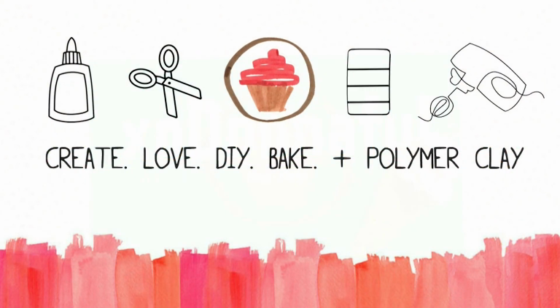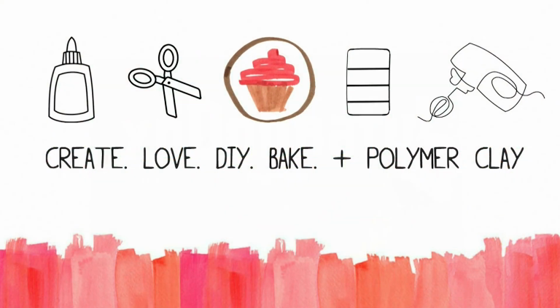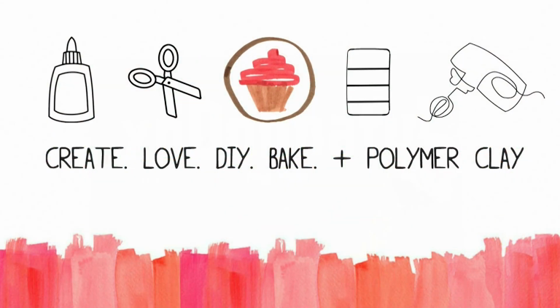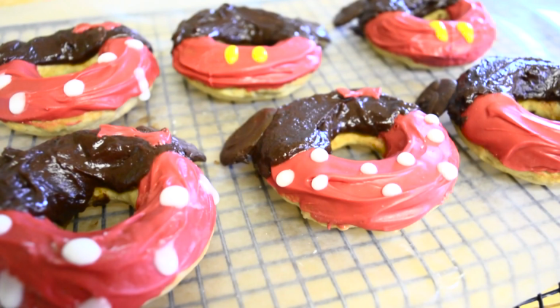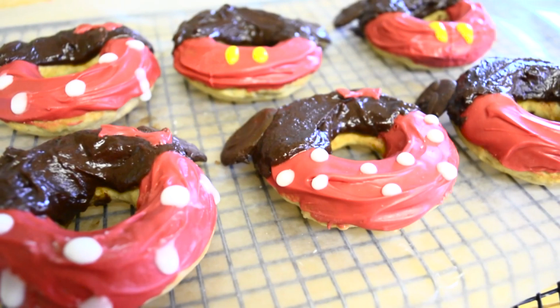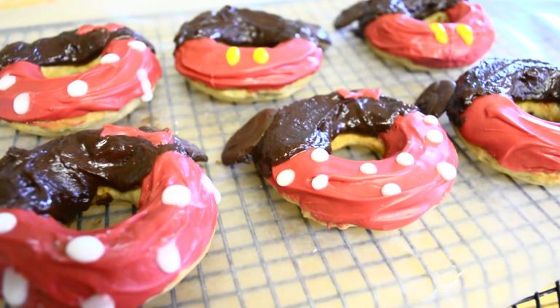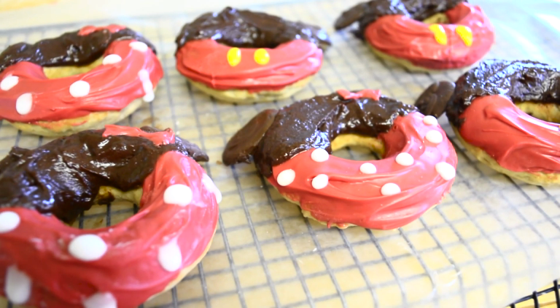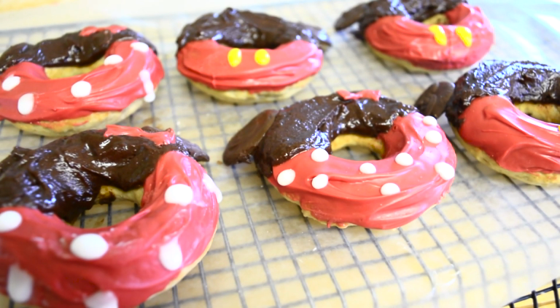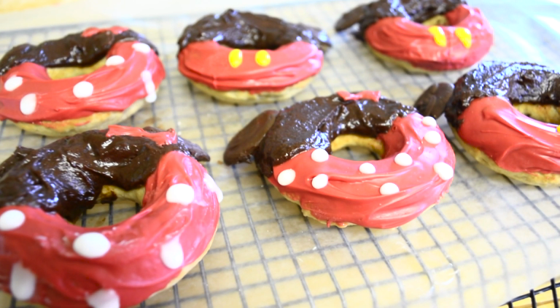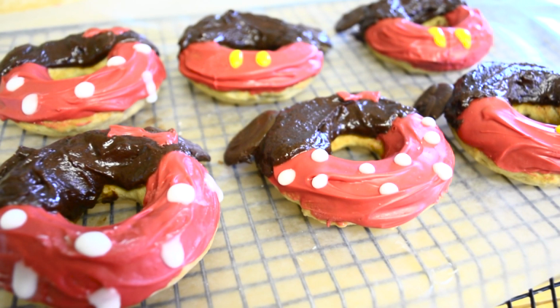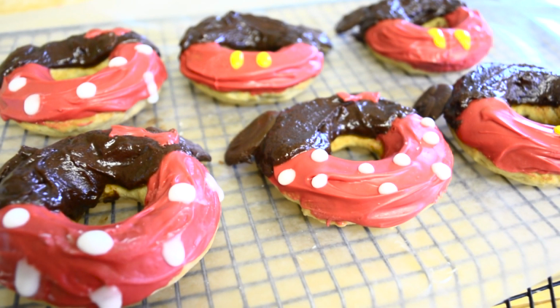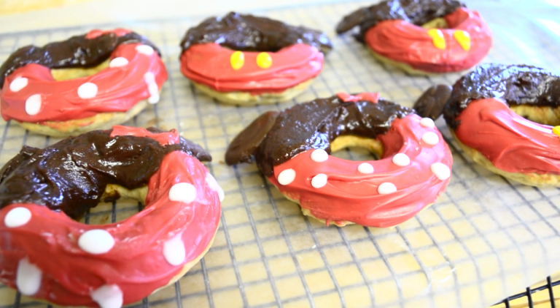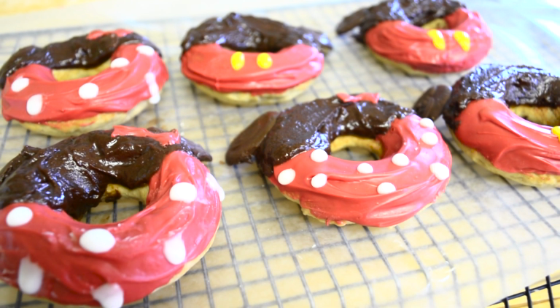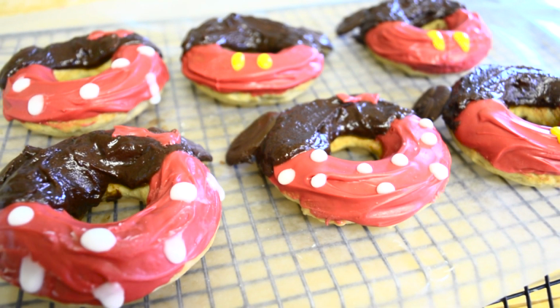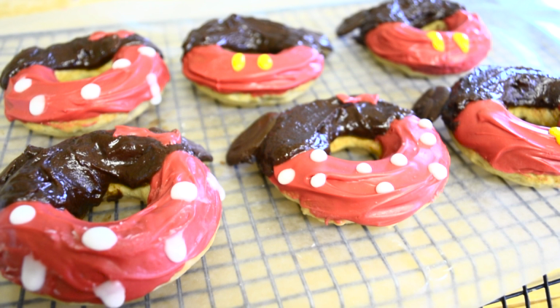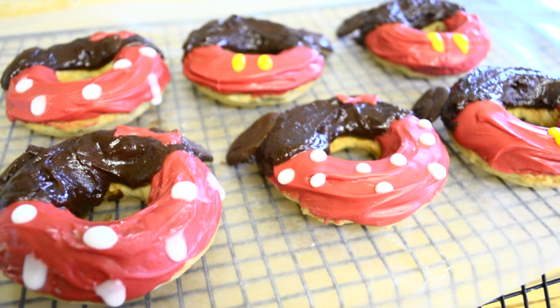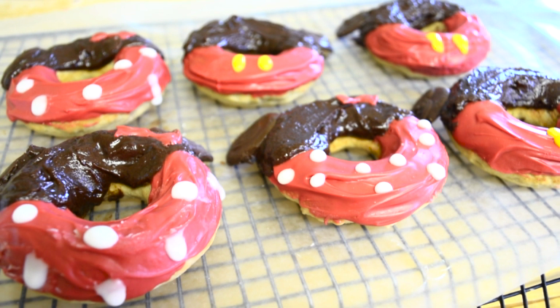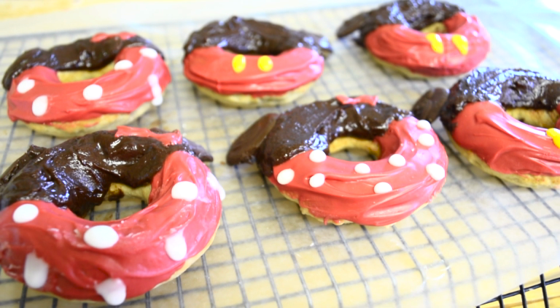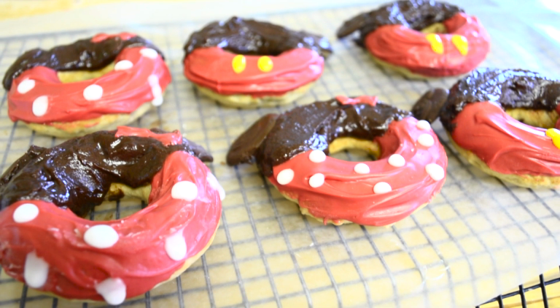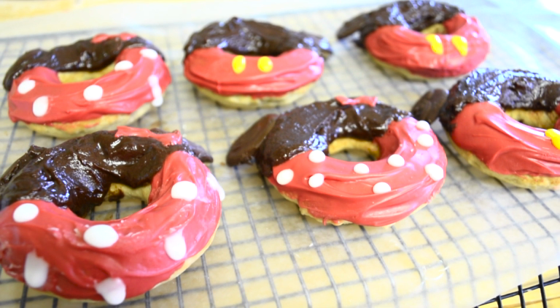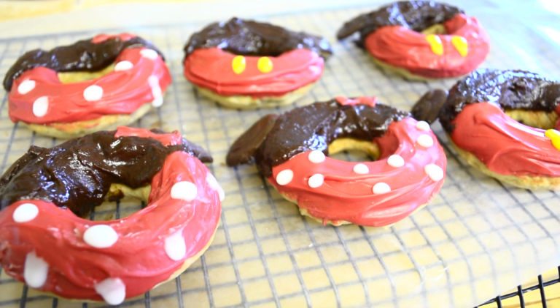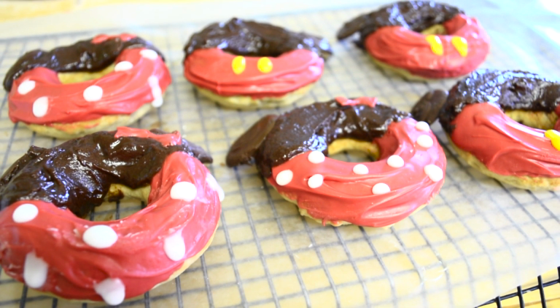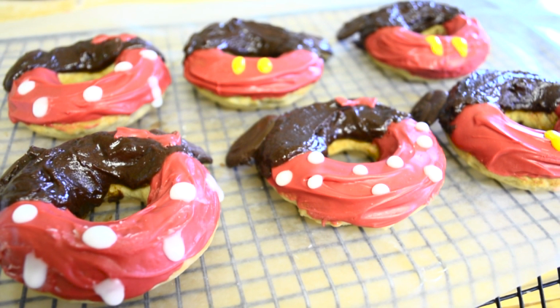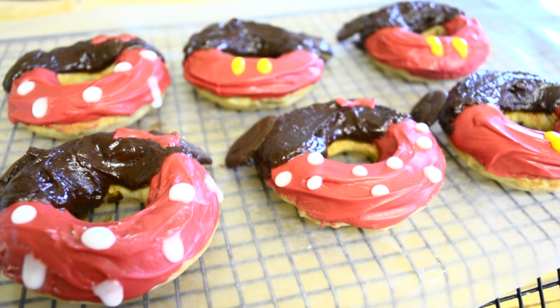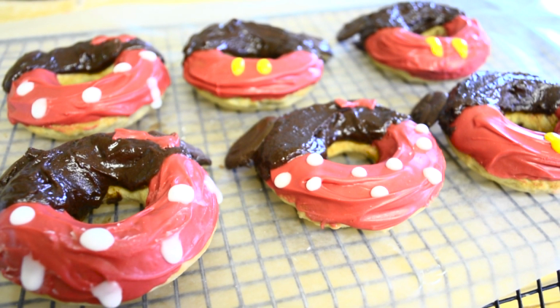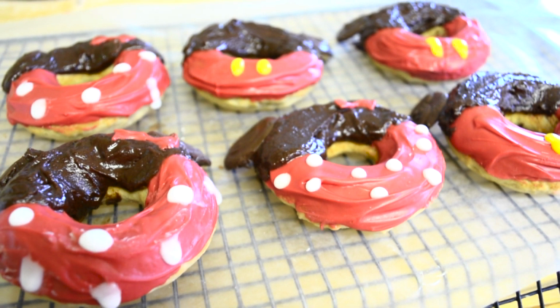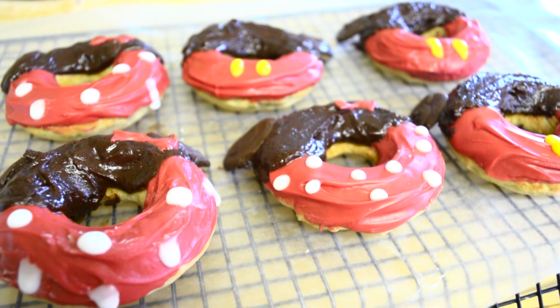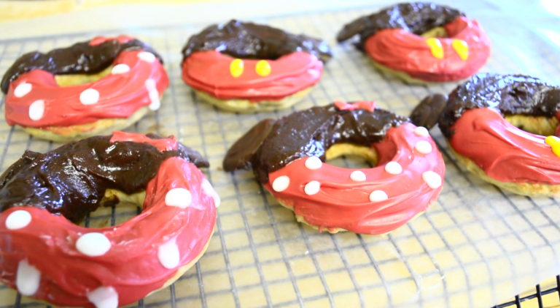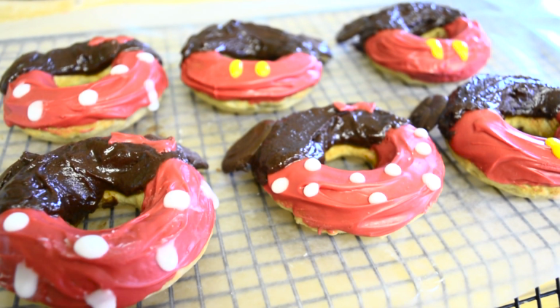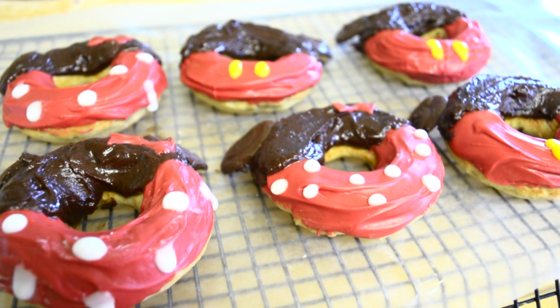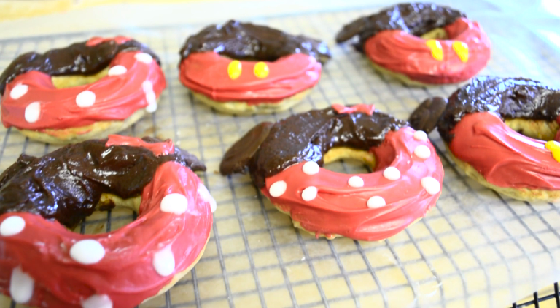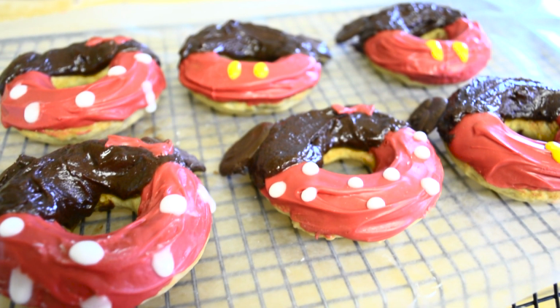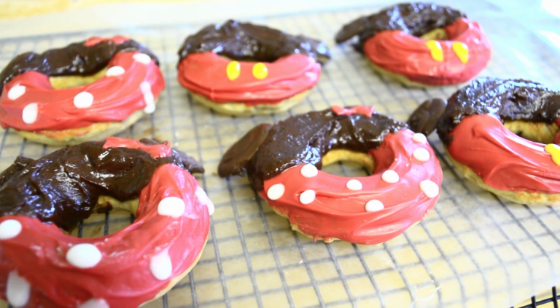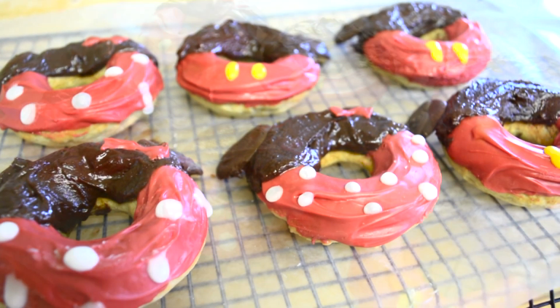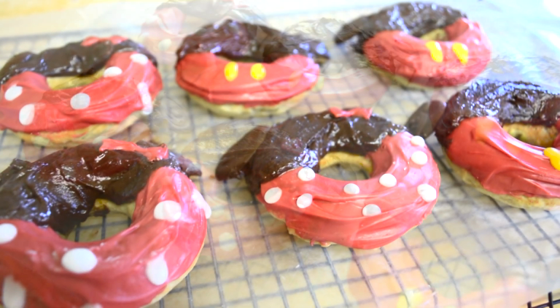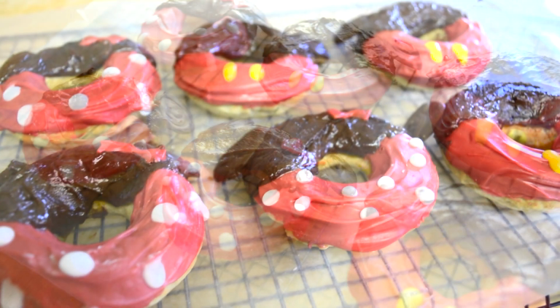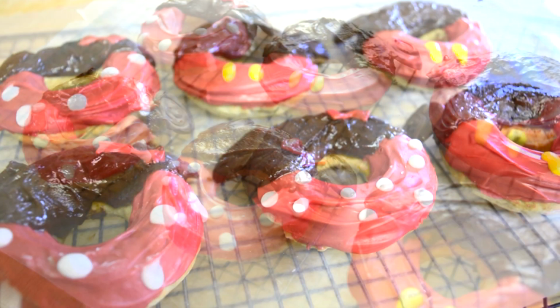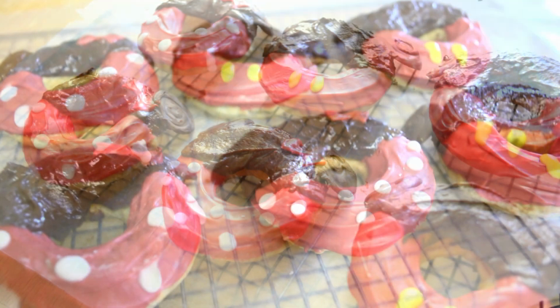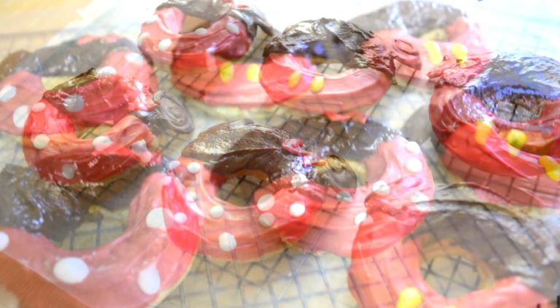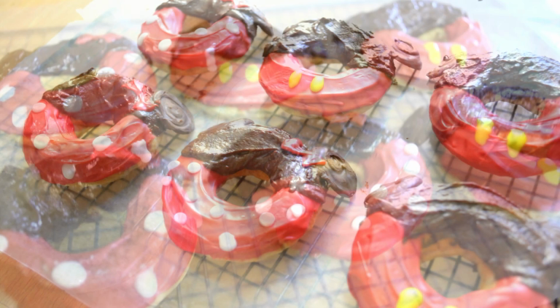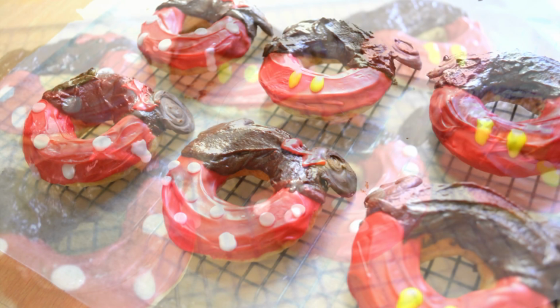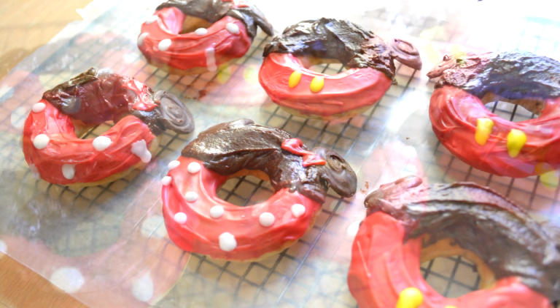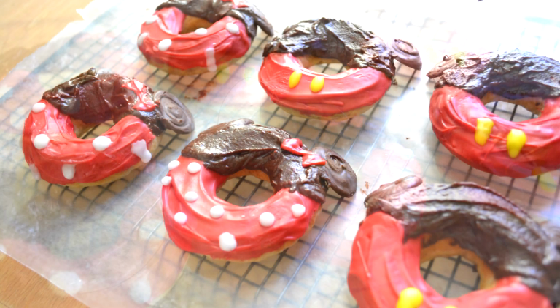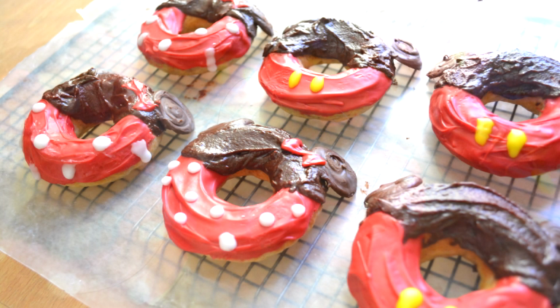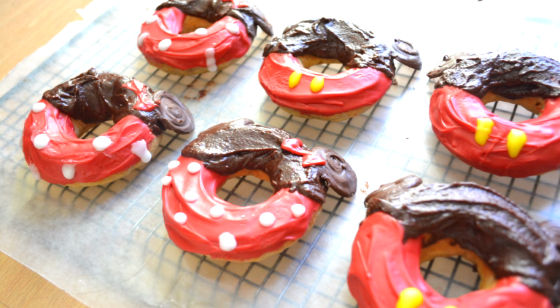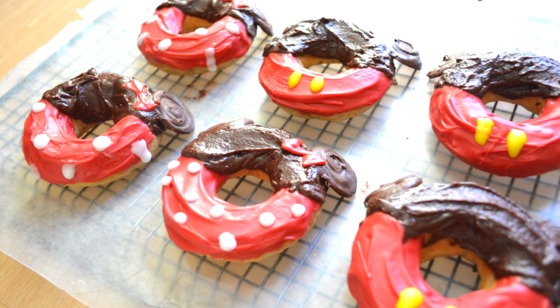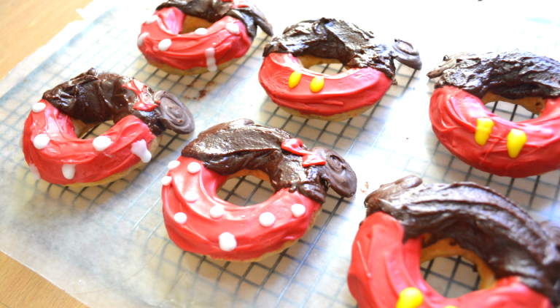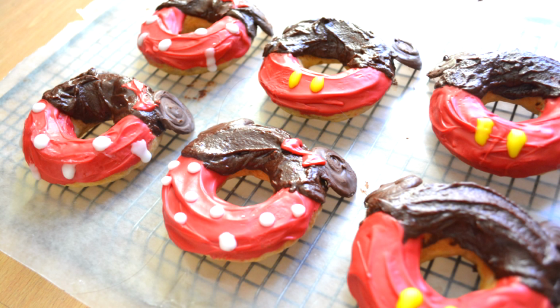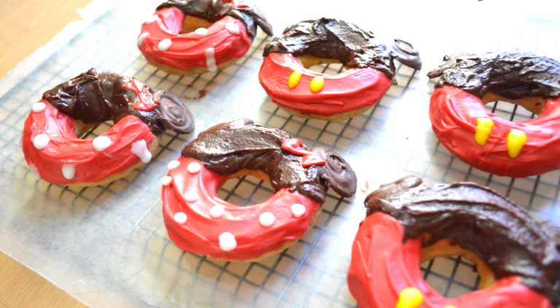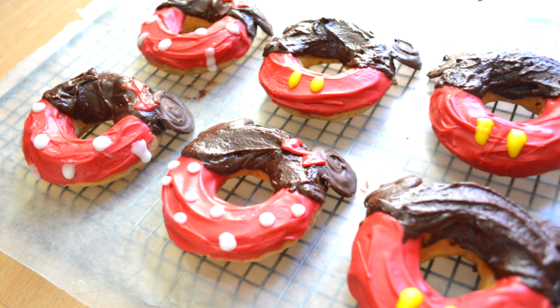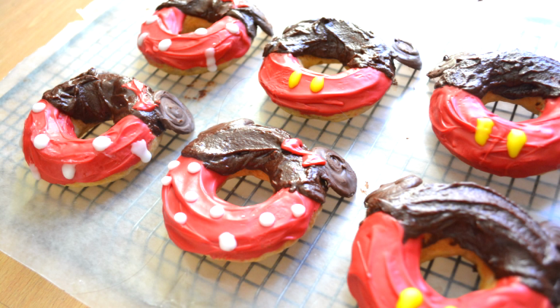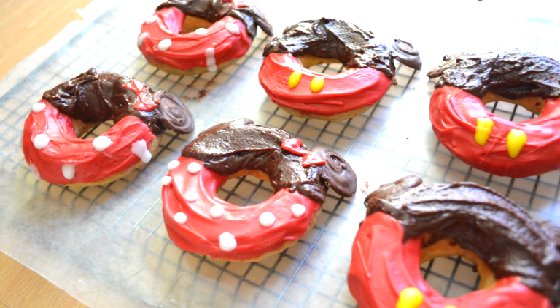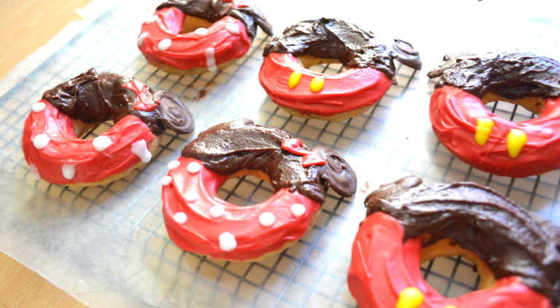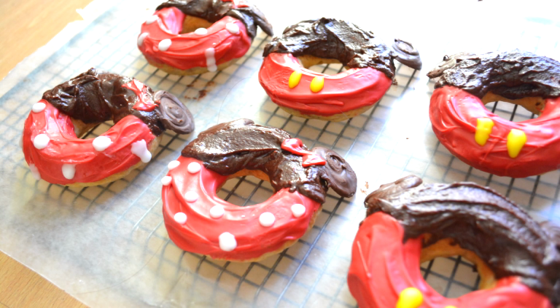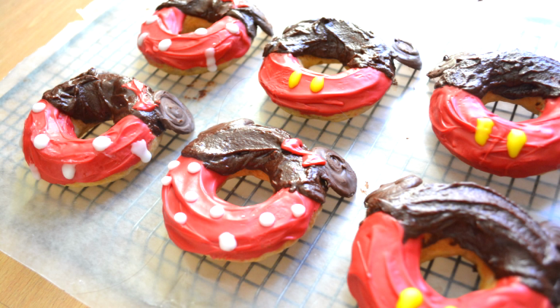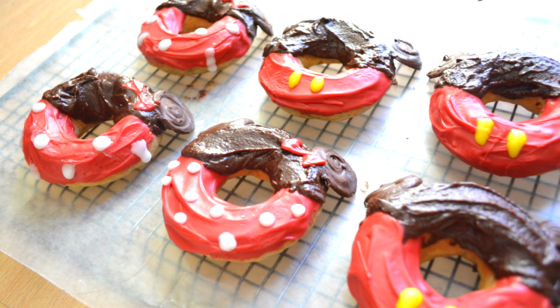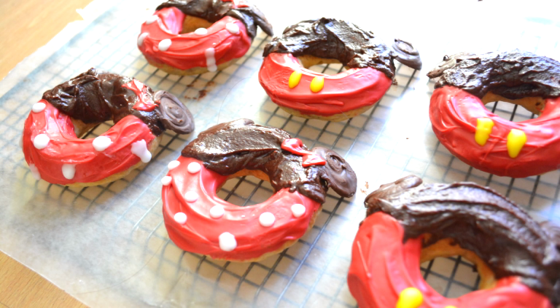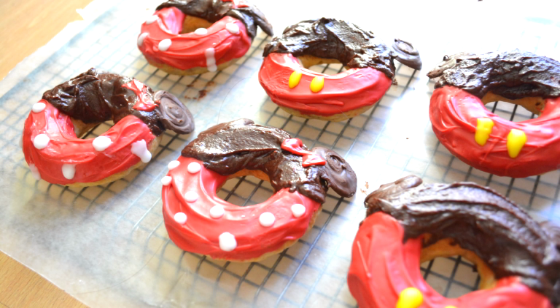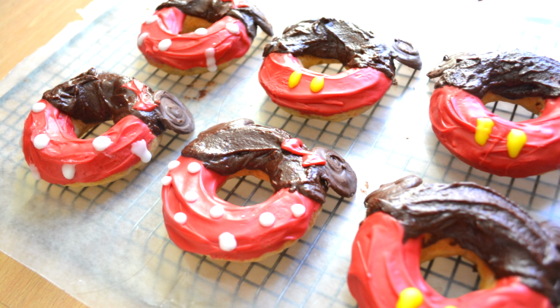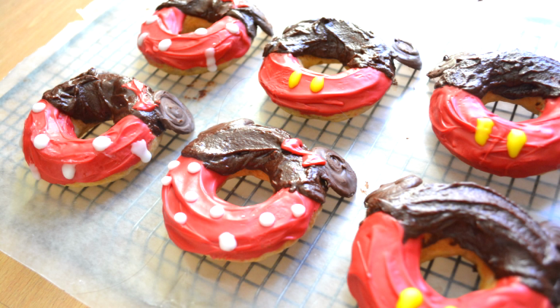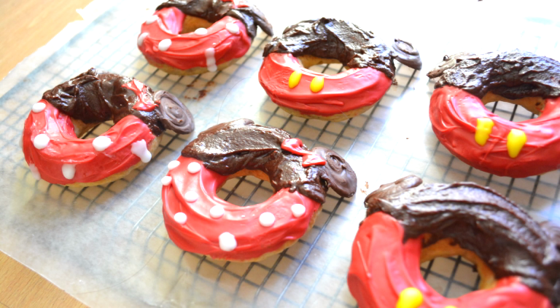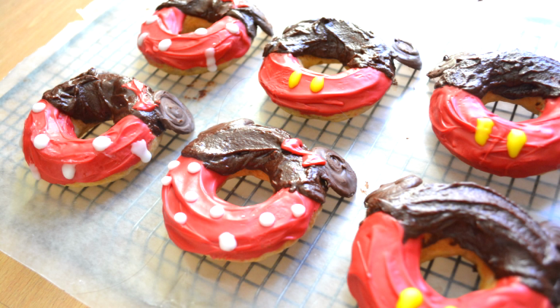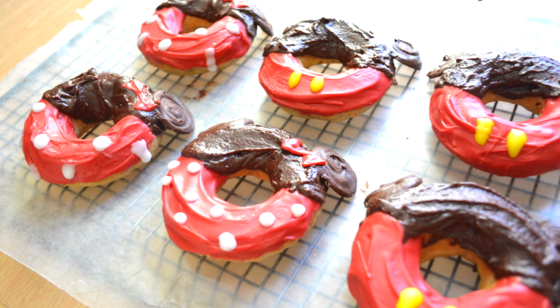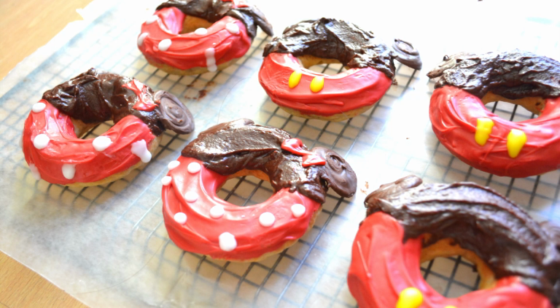Hey guys, this is Donna and today I'm going to be showing you how to make baked Minnie Mouse and Mickey Mouse doughnuts.